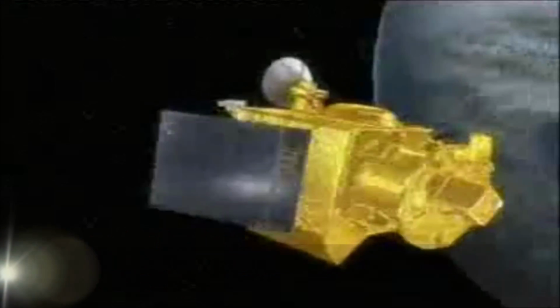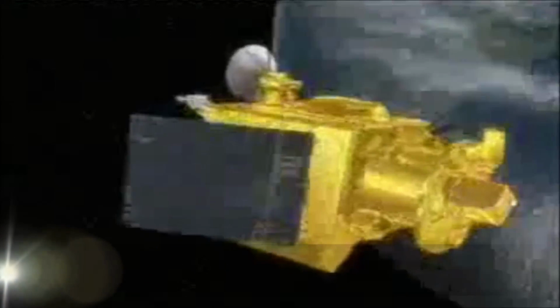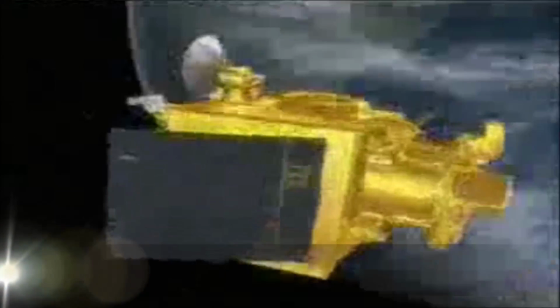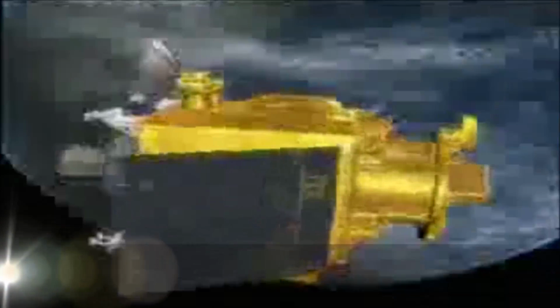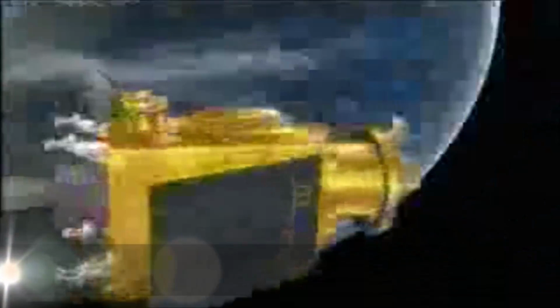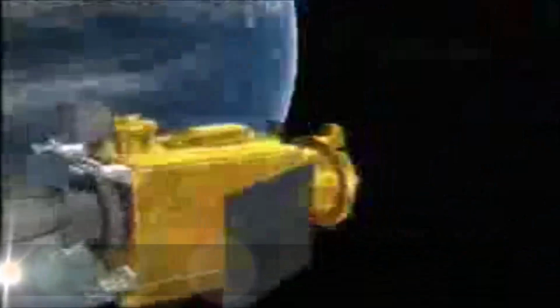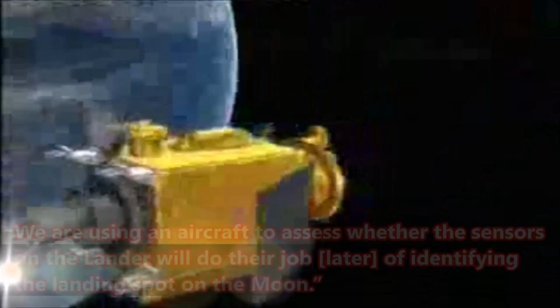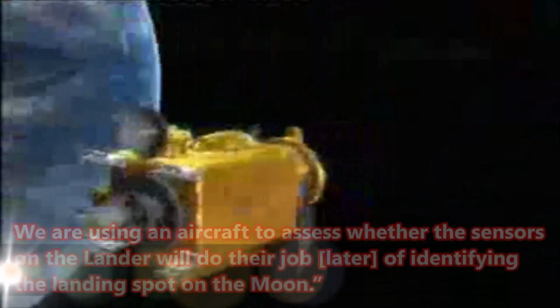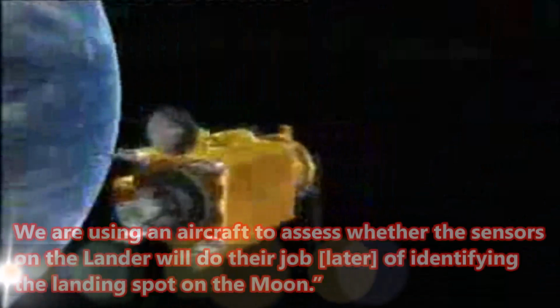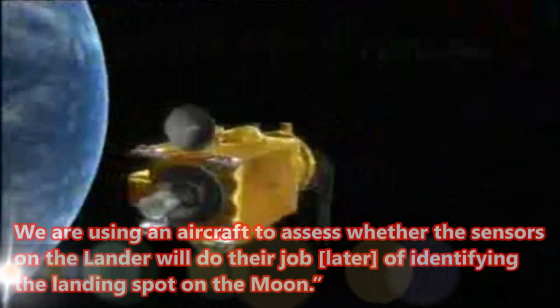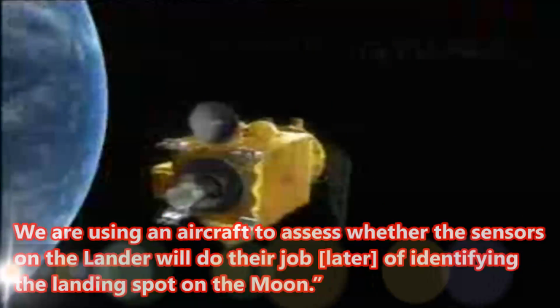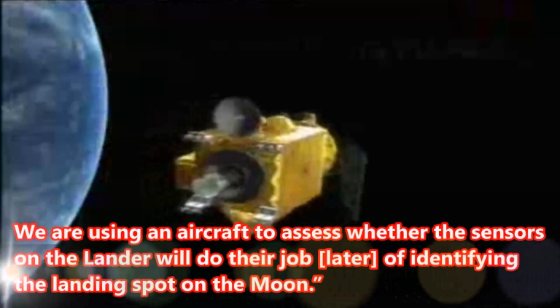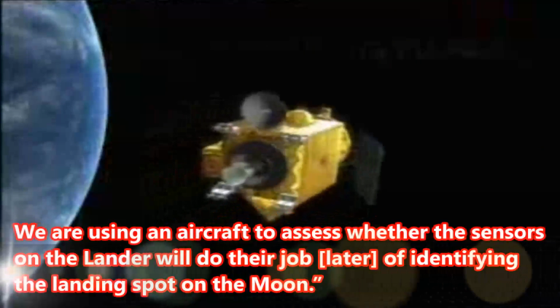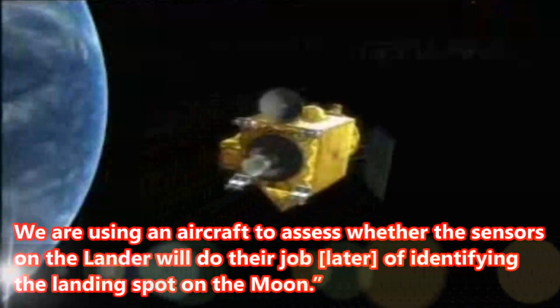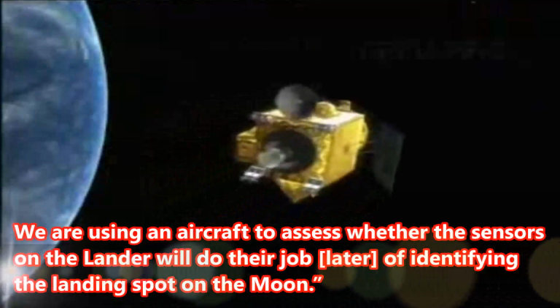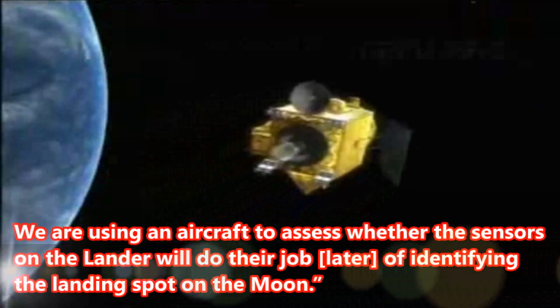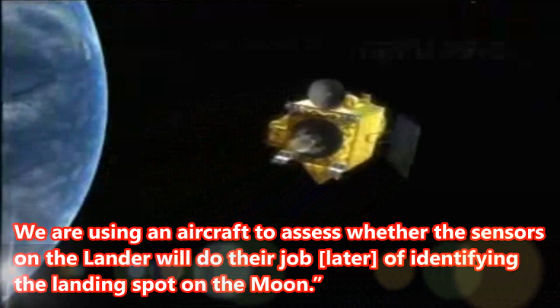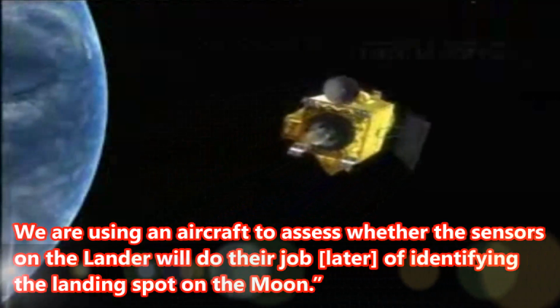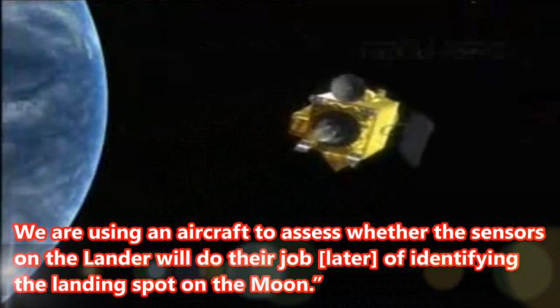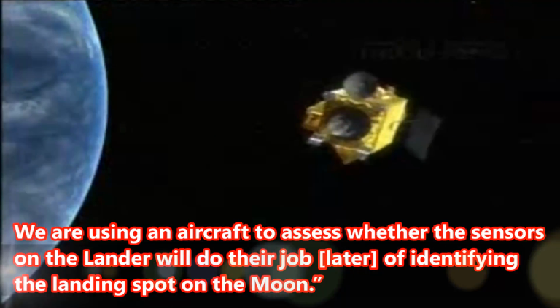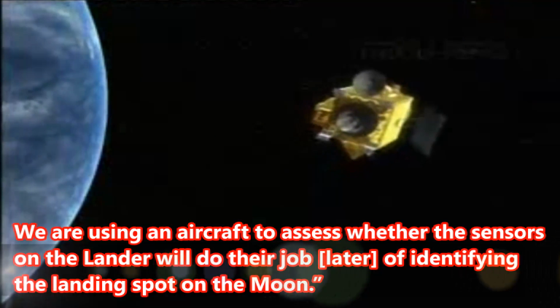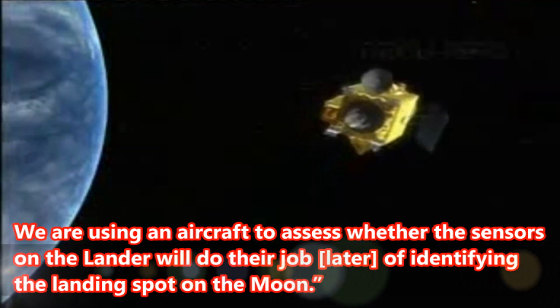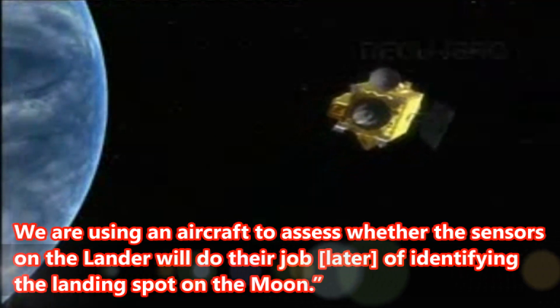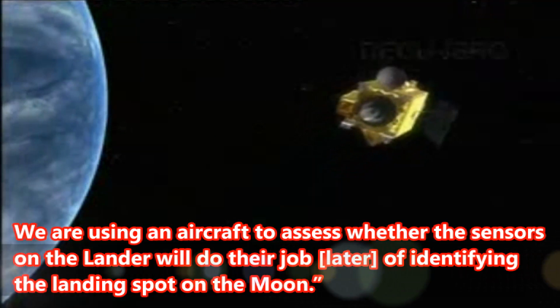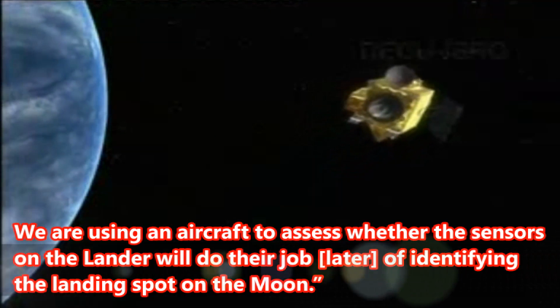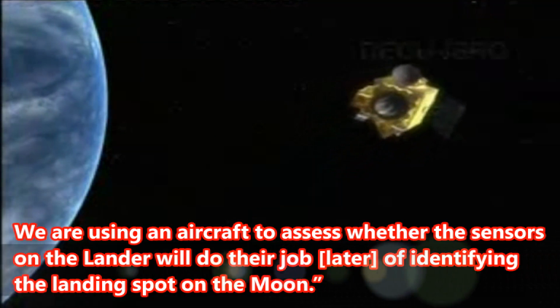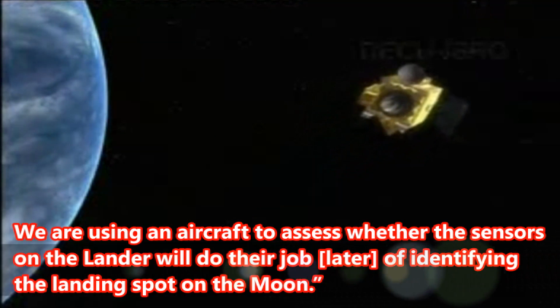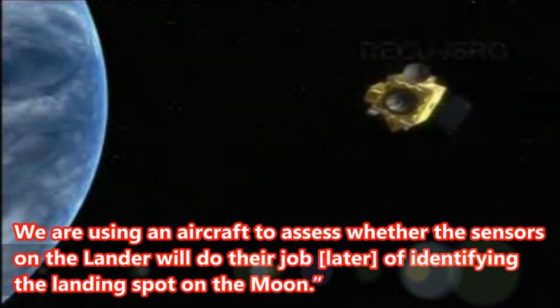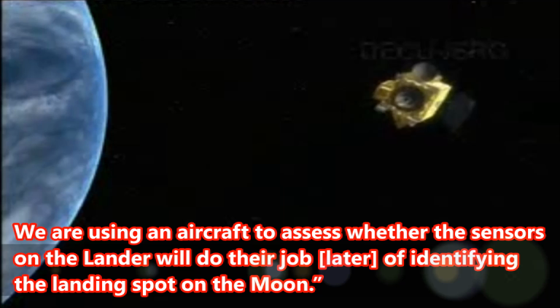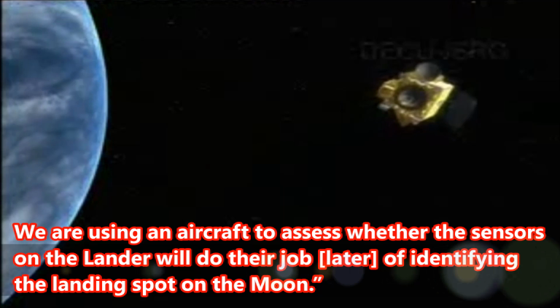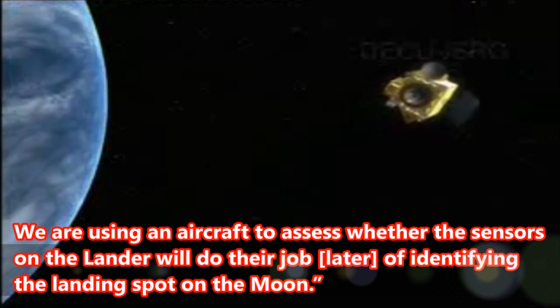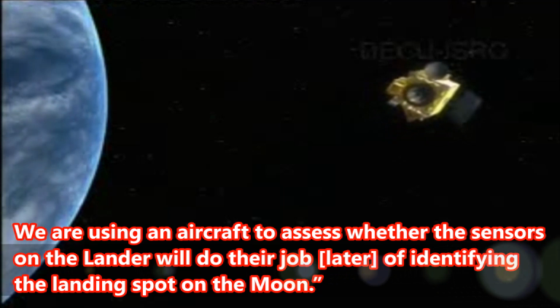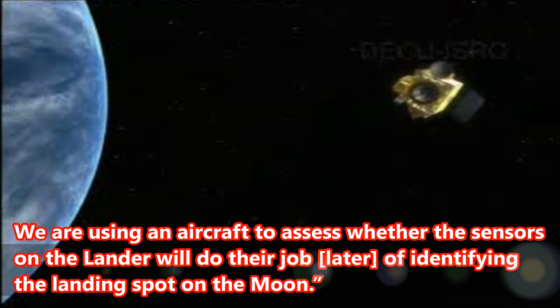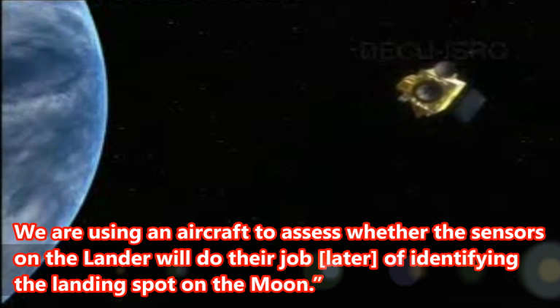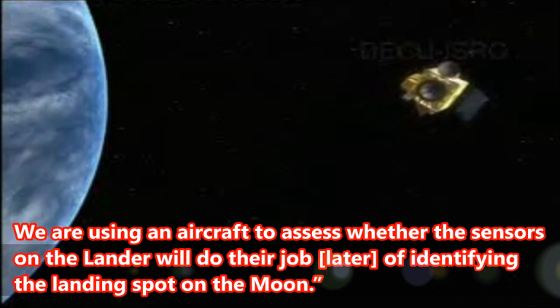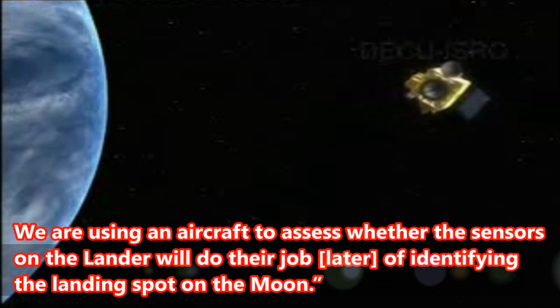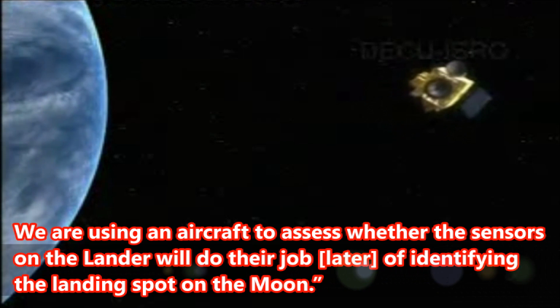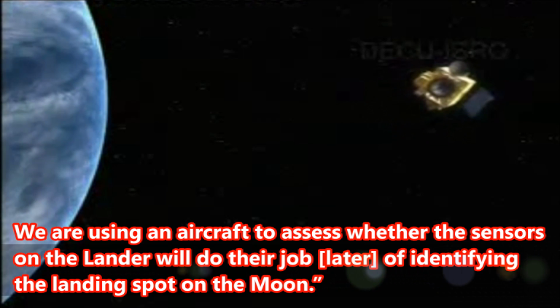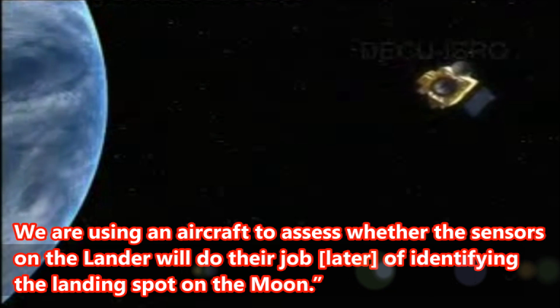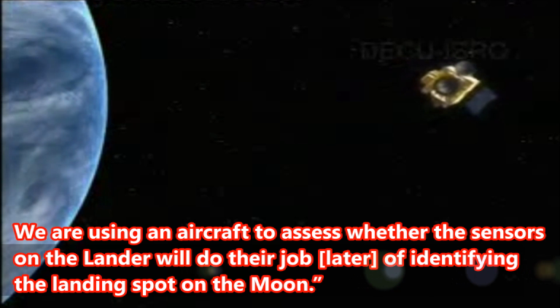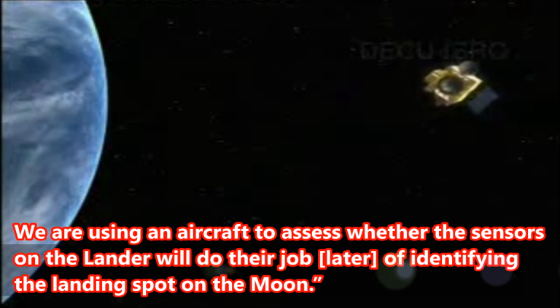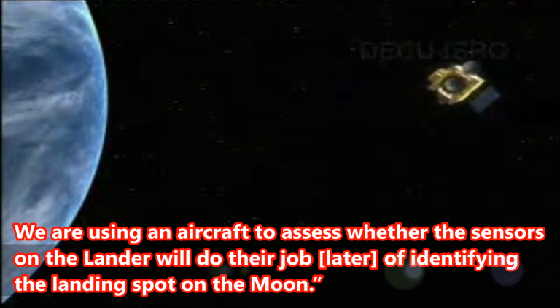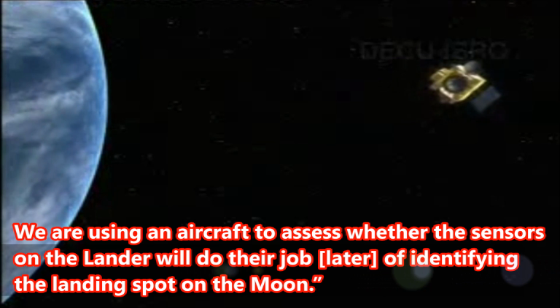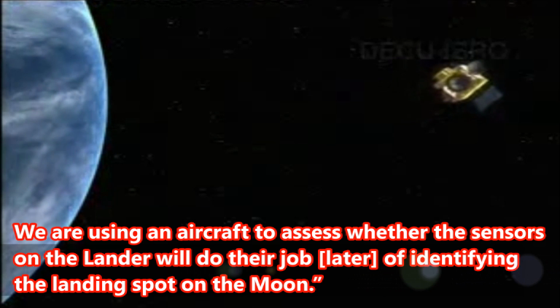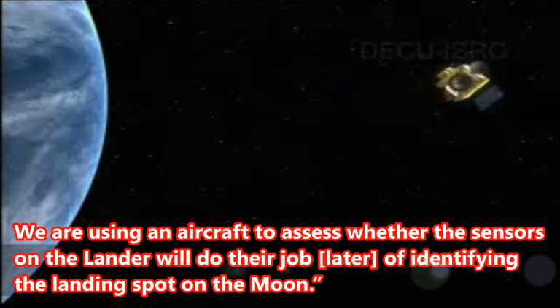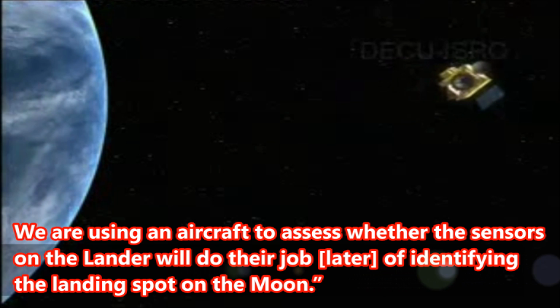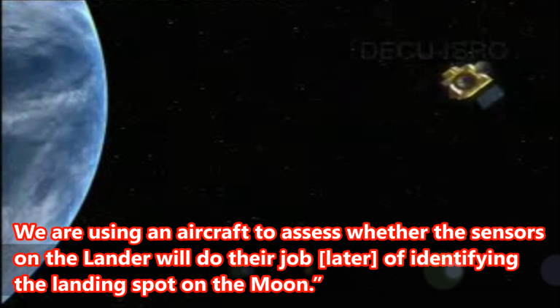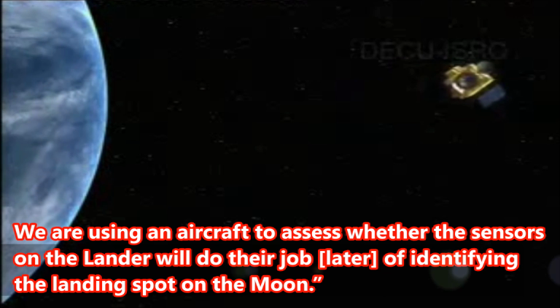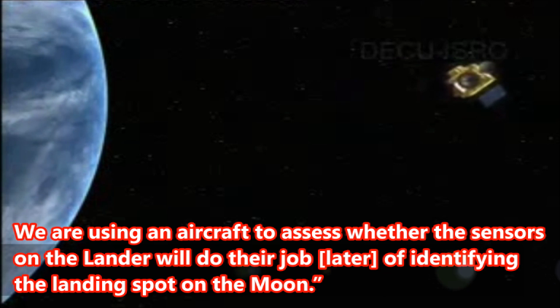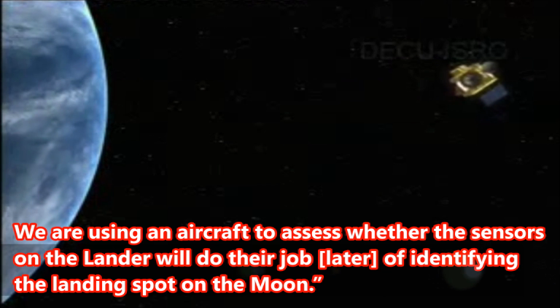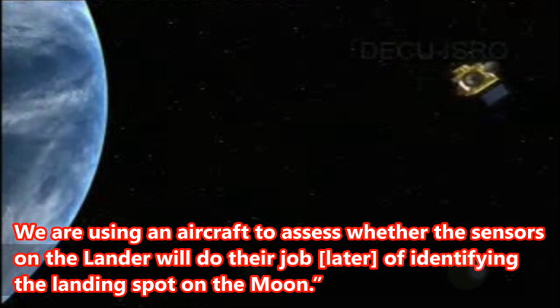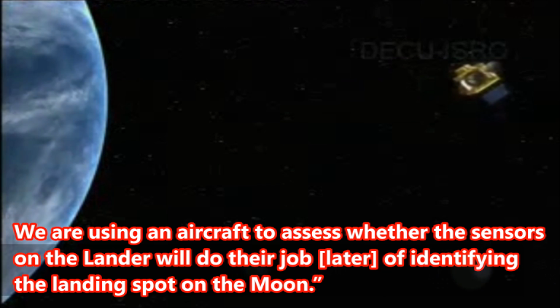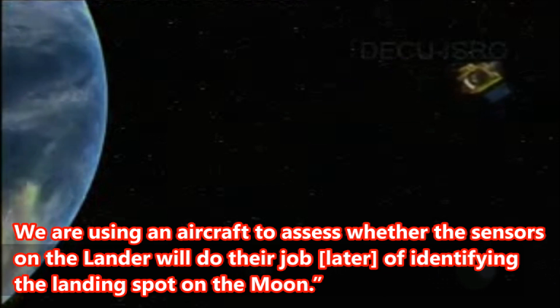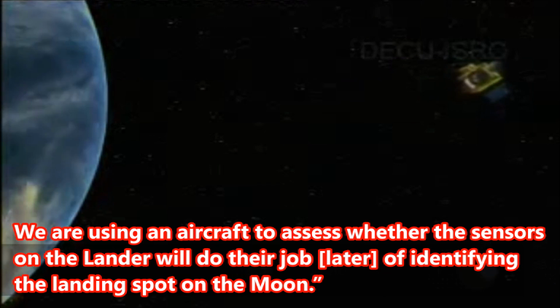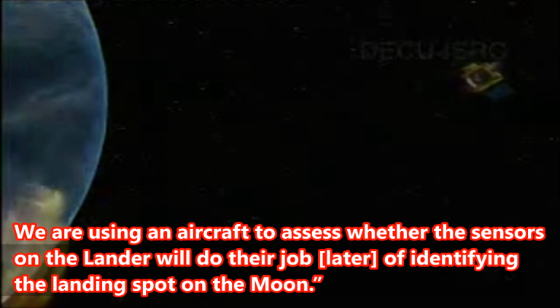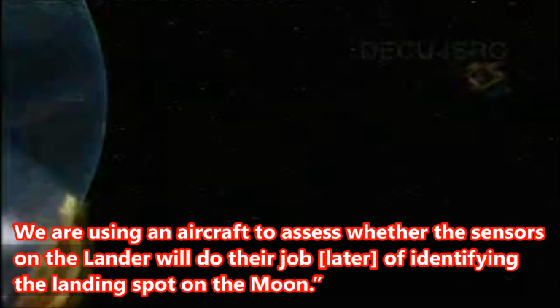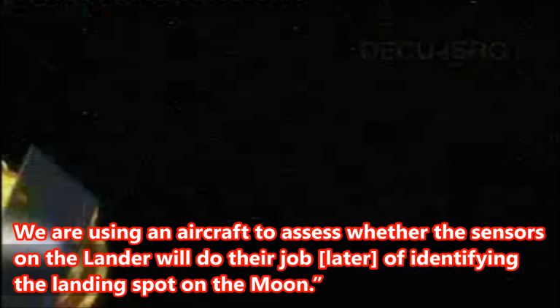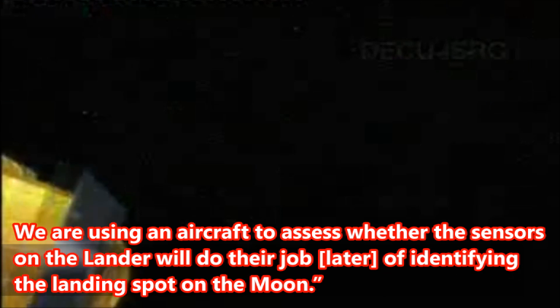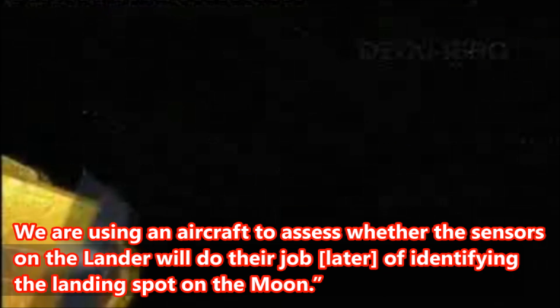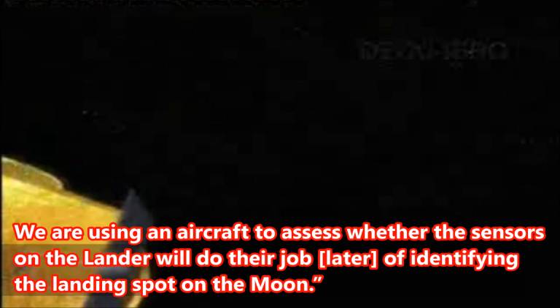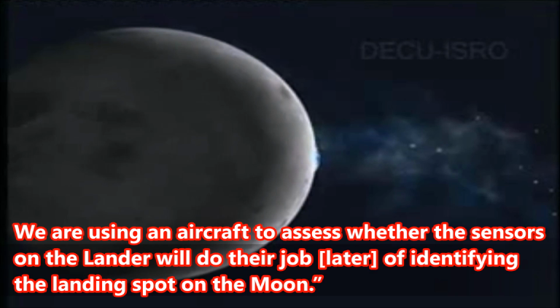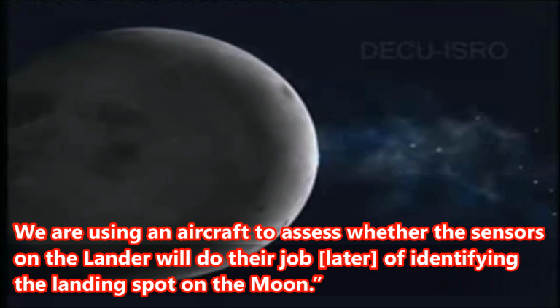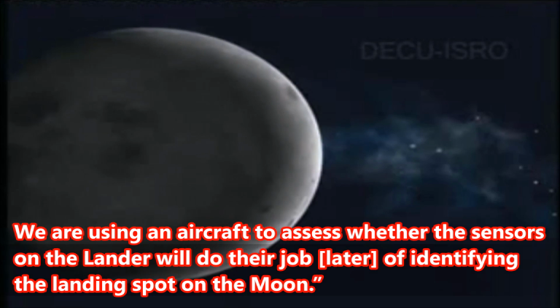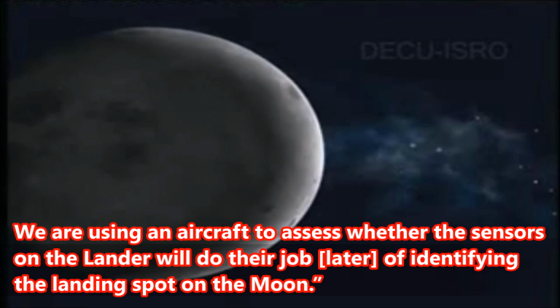We are using an aircraft to assess whether the sensors on the lander will do their job later of identifying the landing spot on the moon.